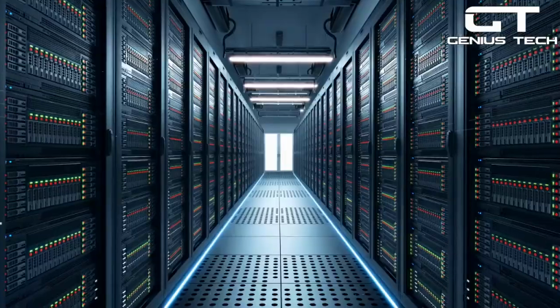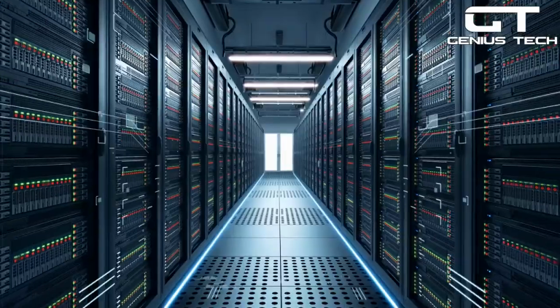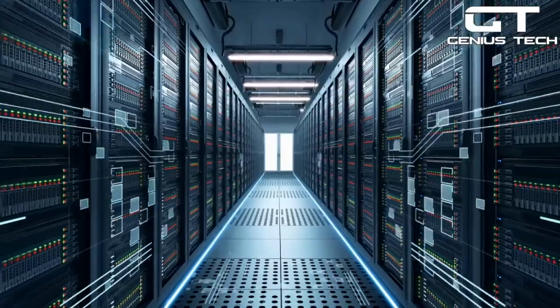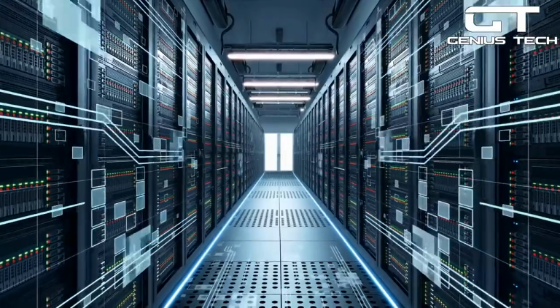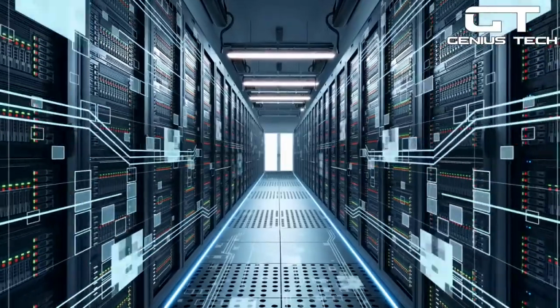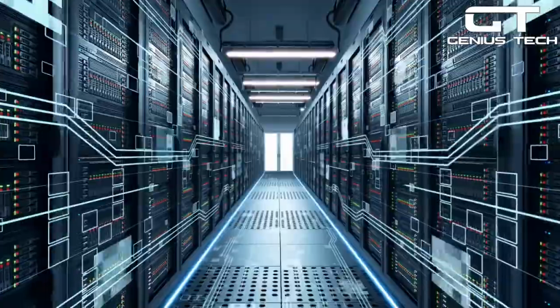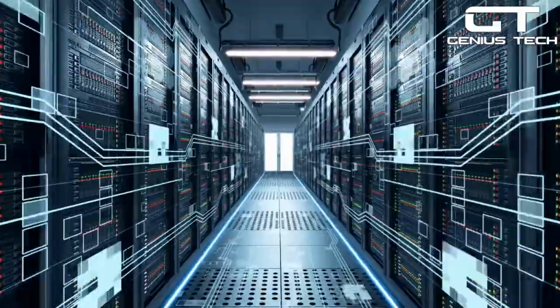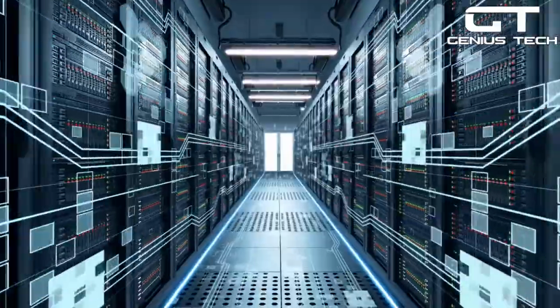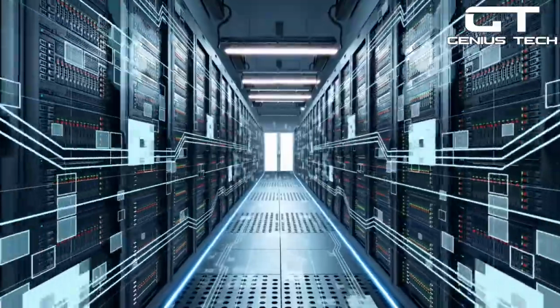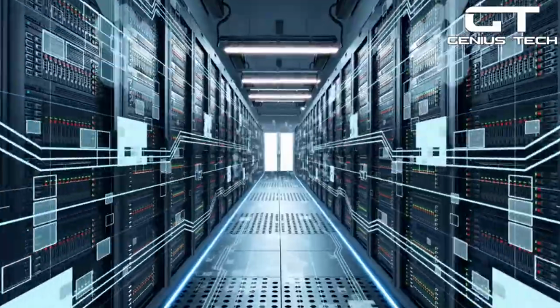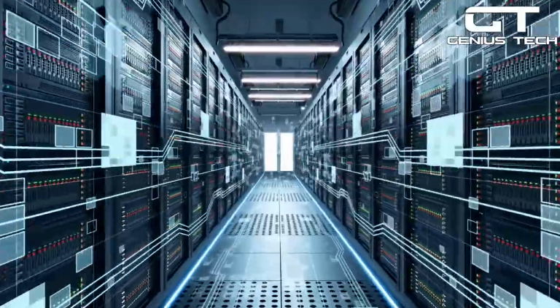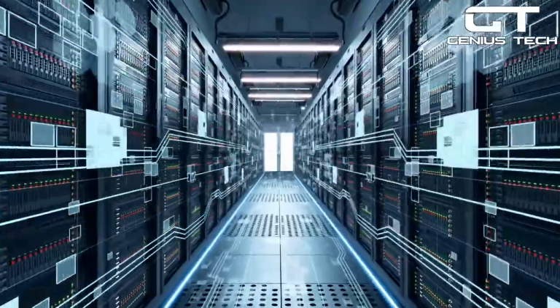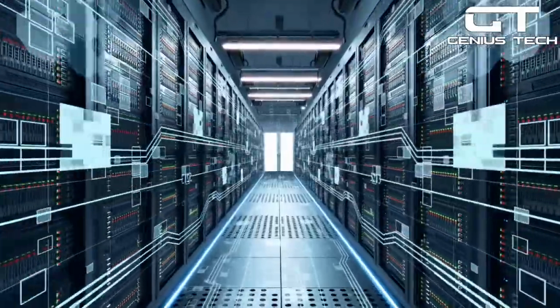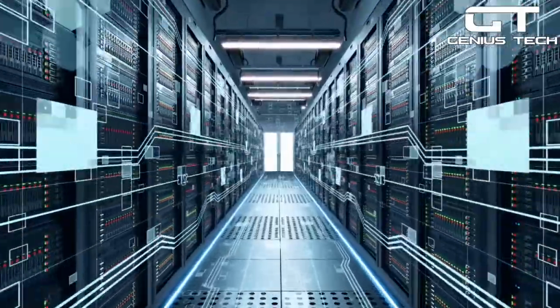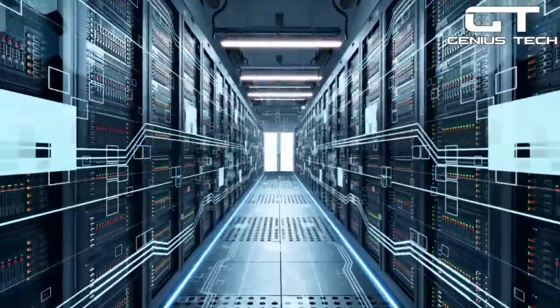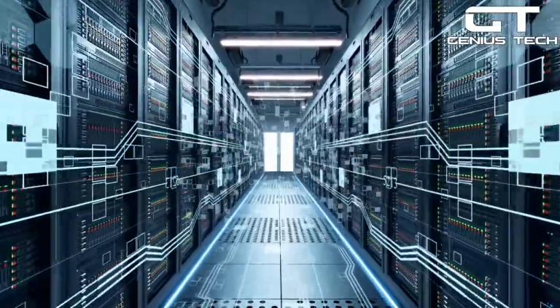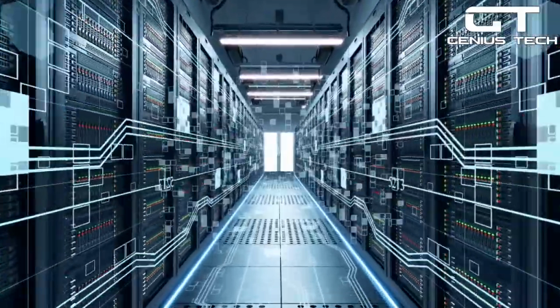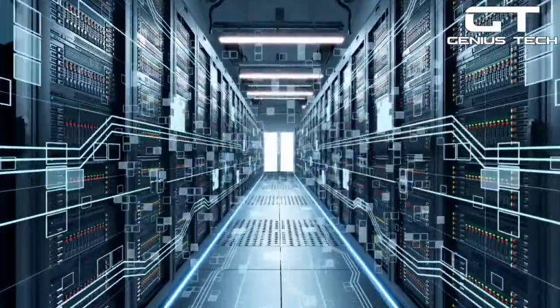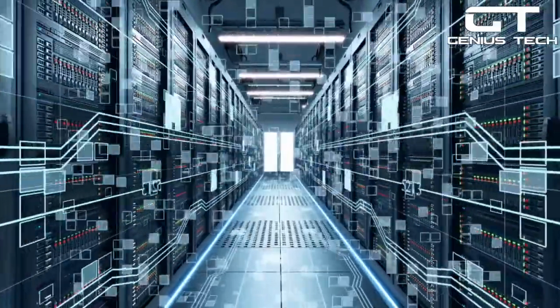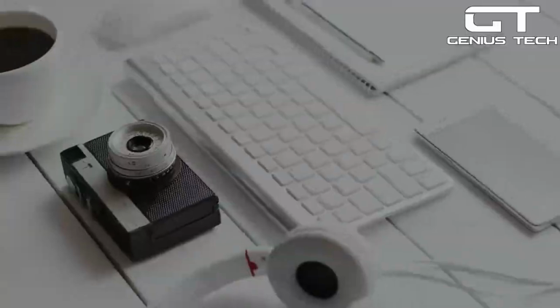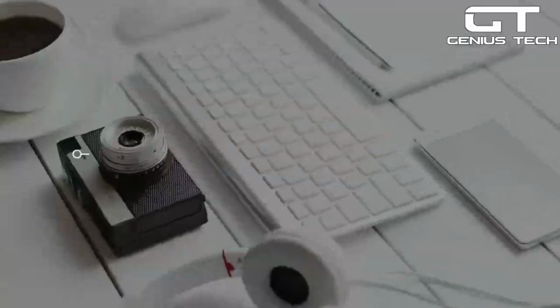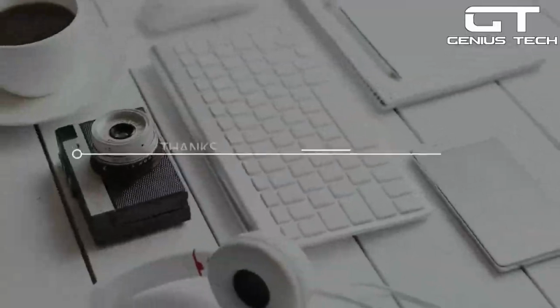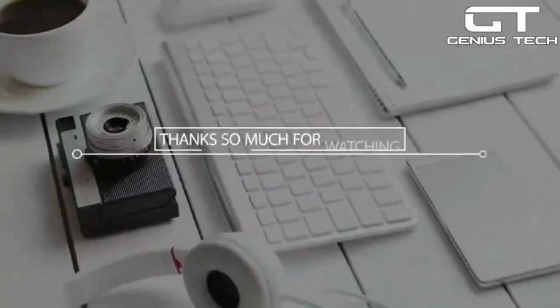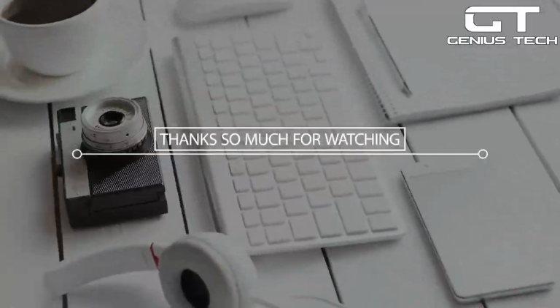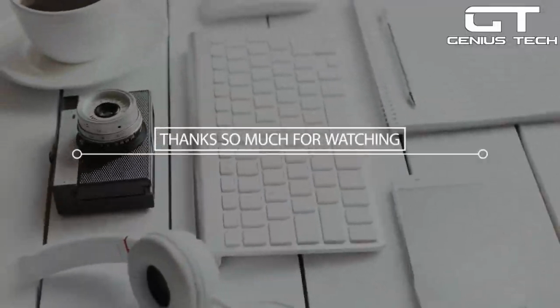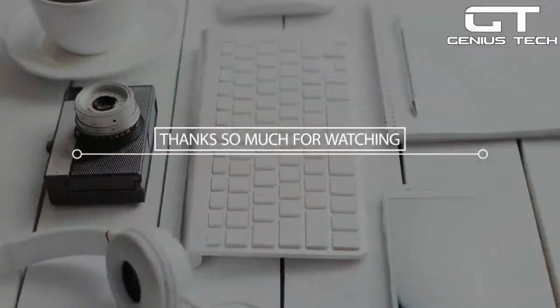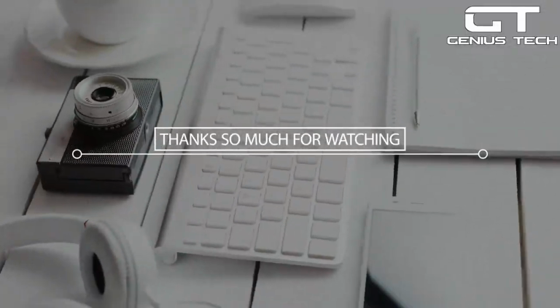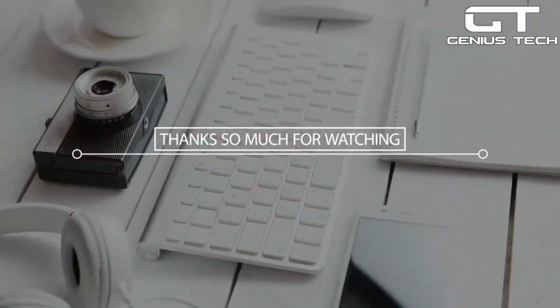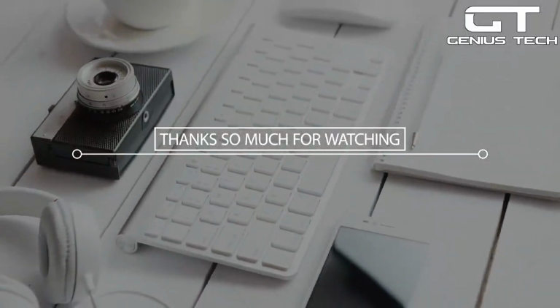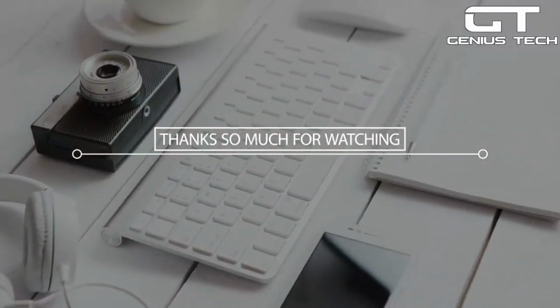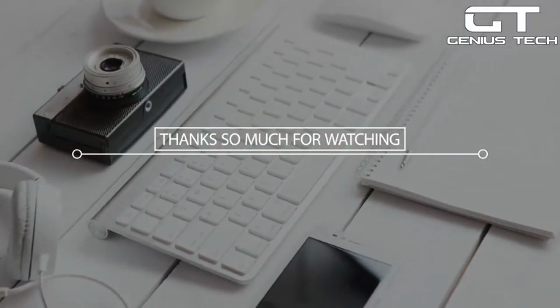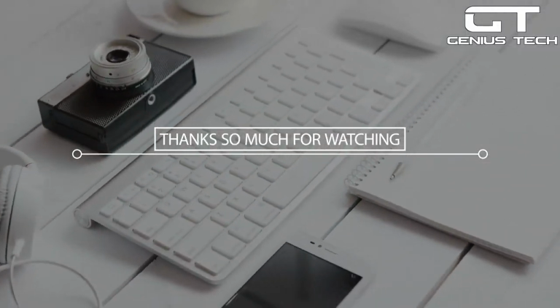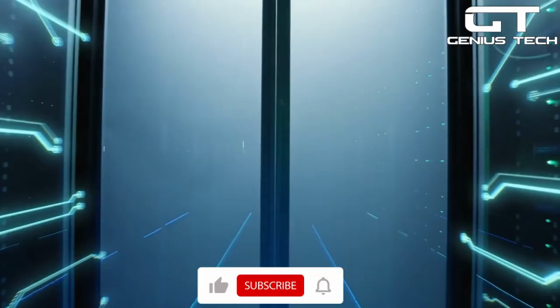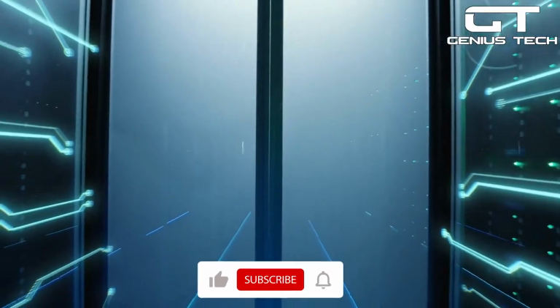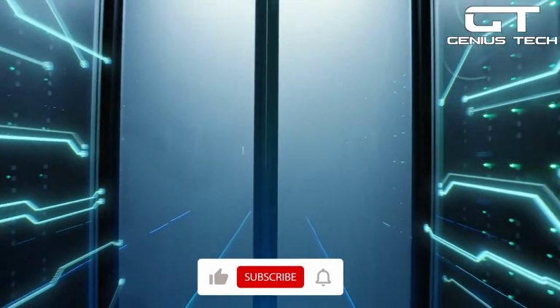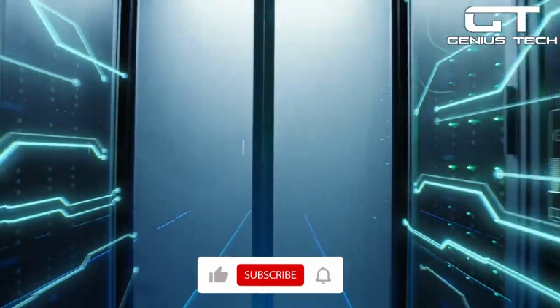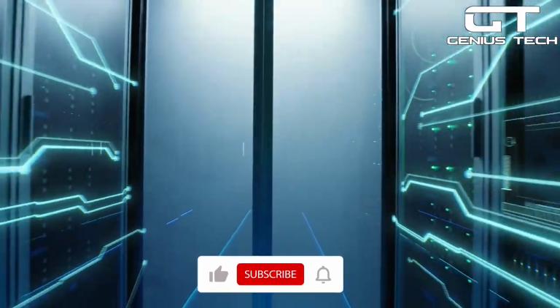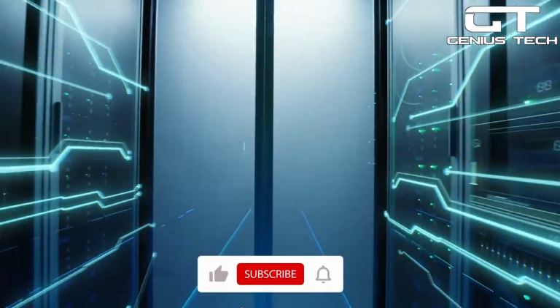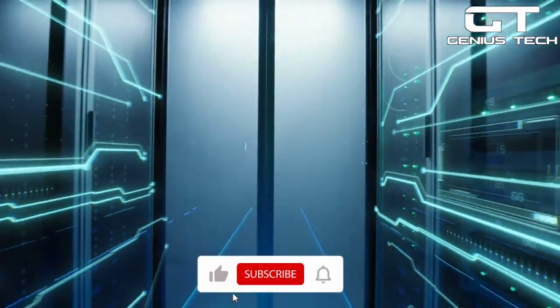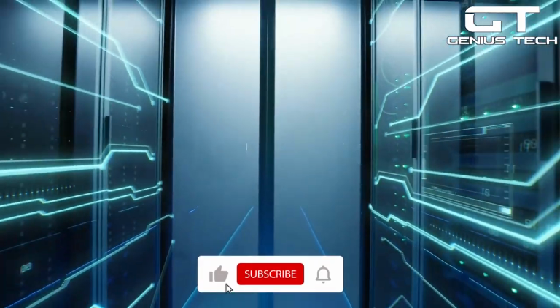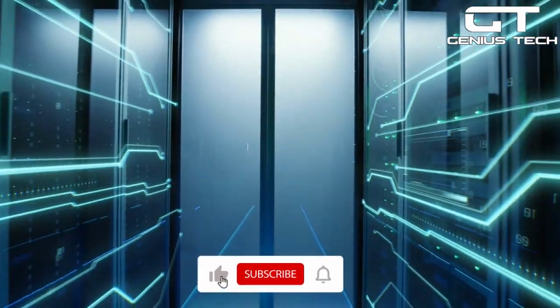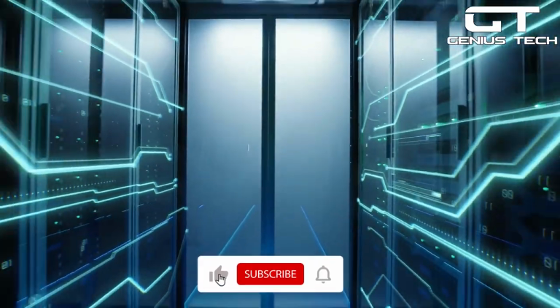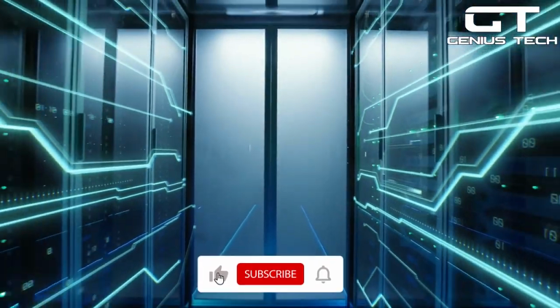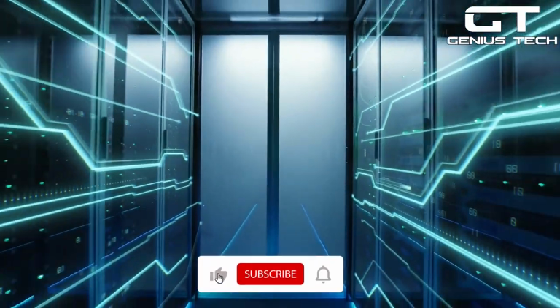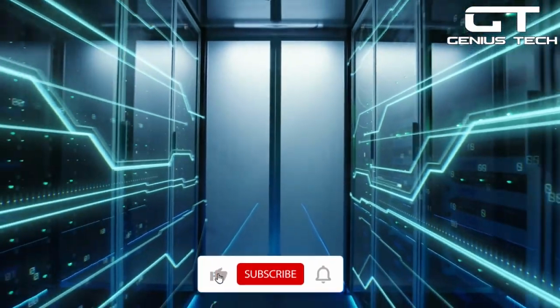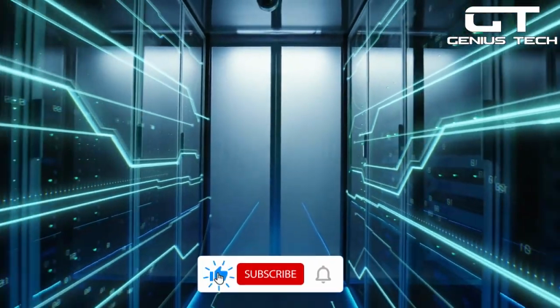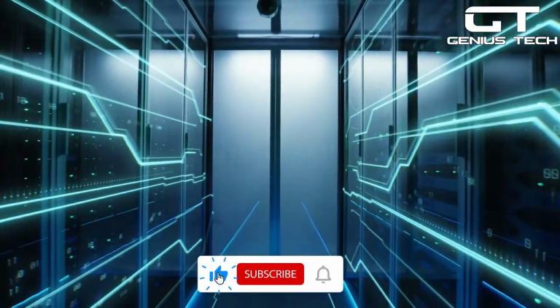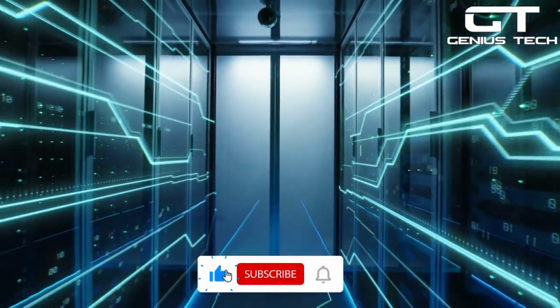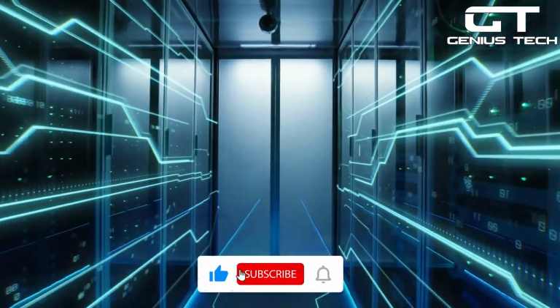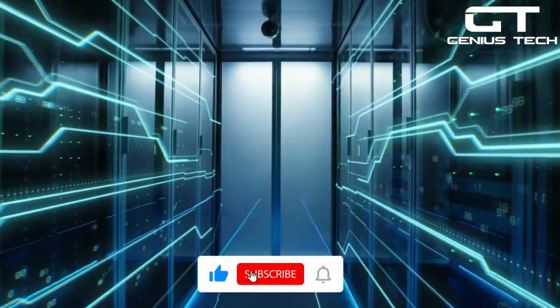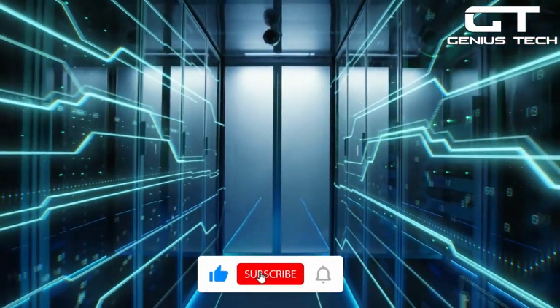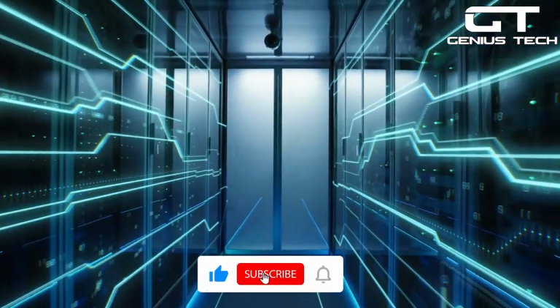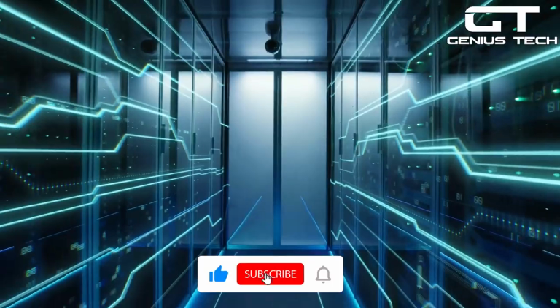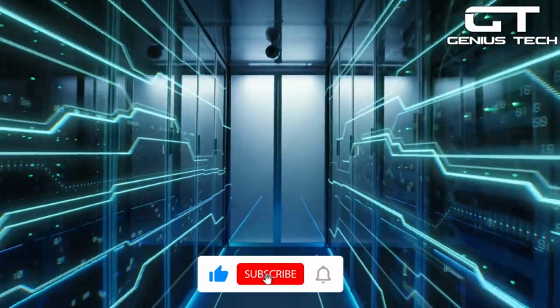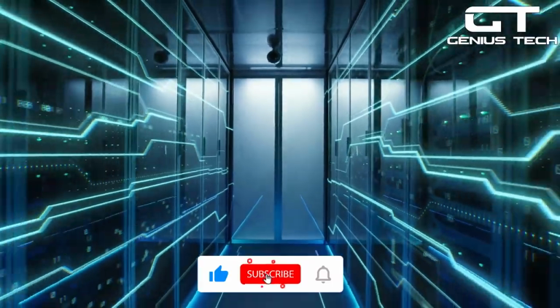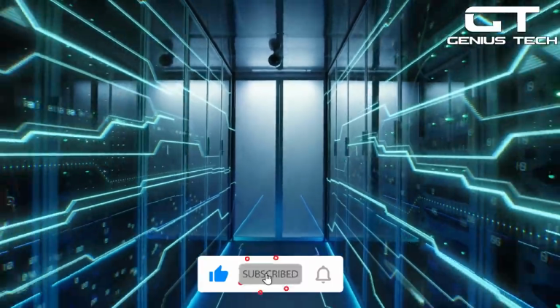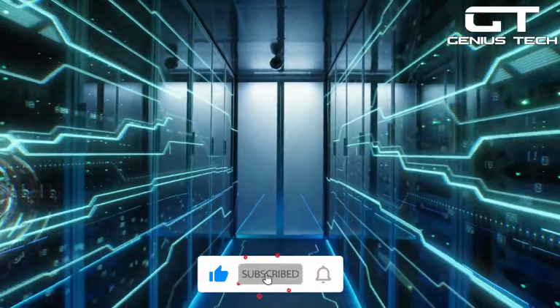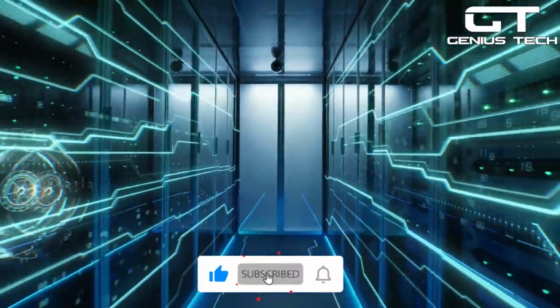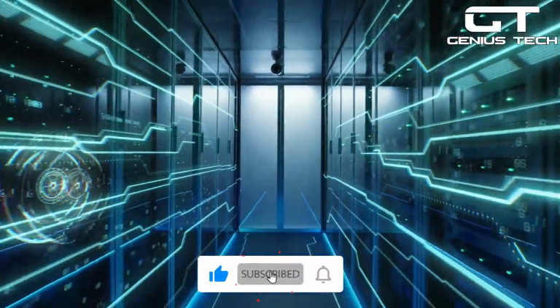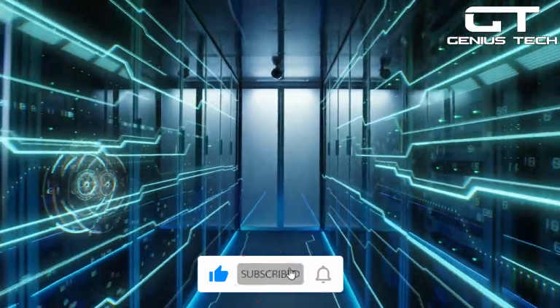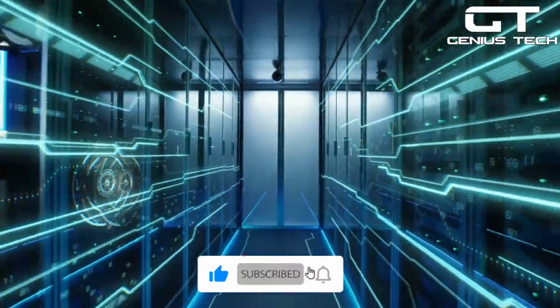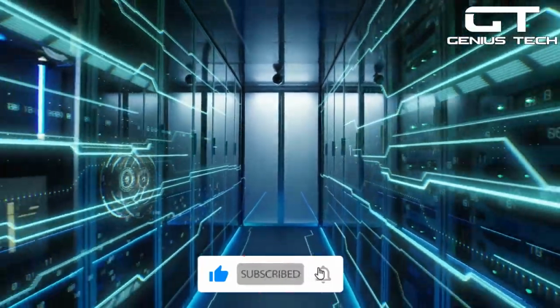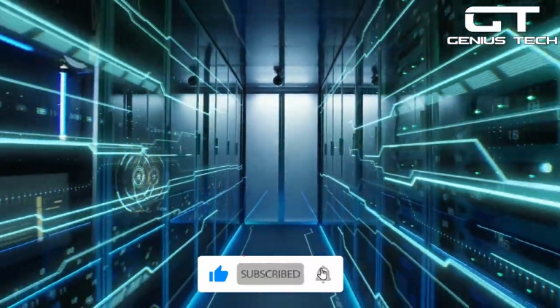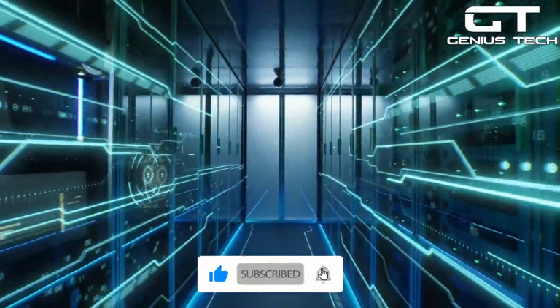And that about wraps it up for today. Thanks so much for watching. Don't forget to like, comment, and subscribe for more genius tech devices.